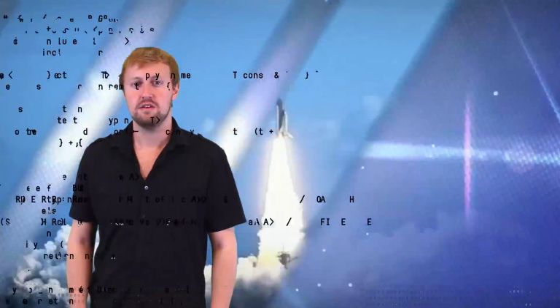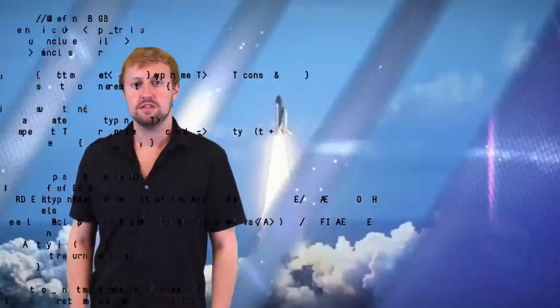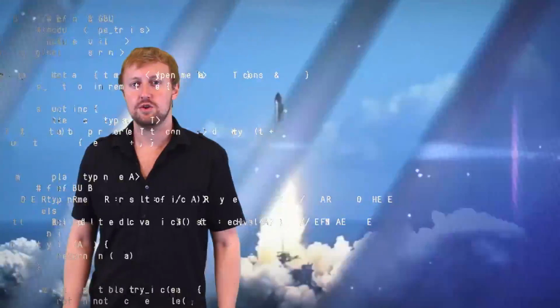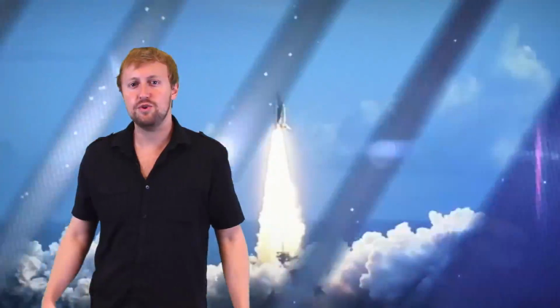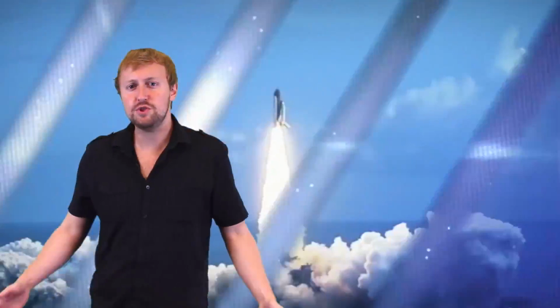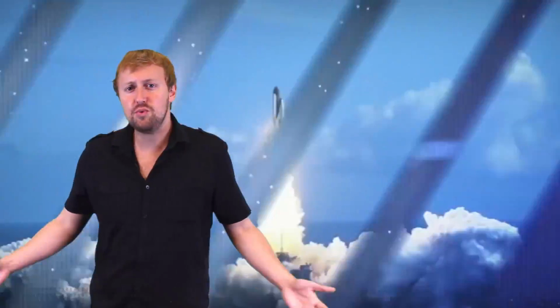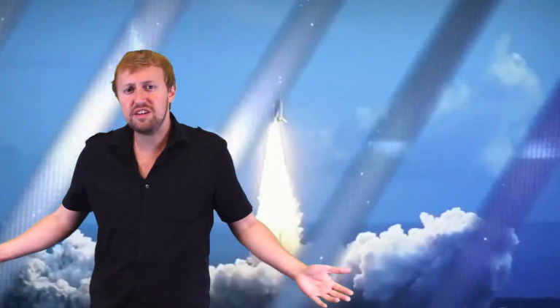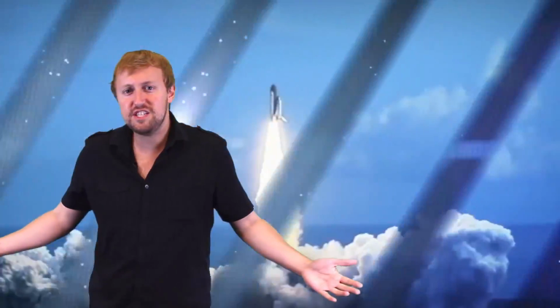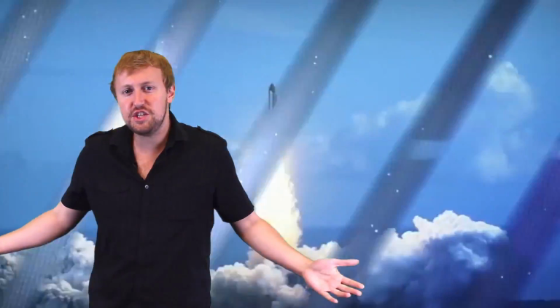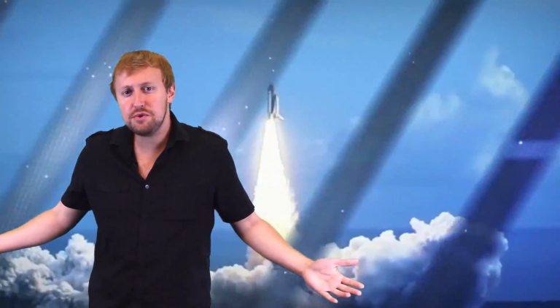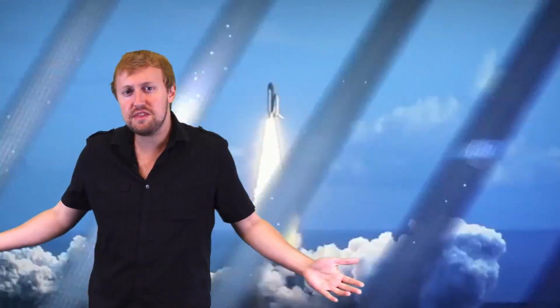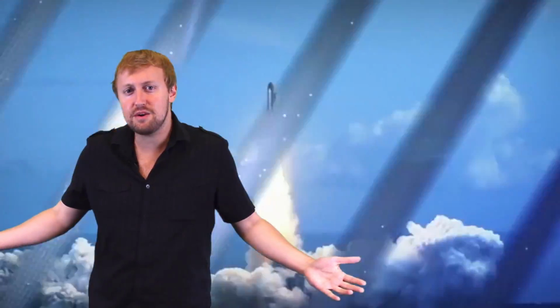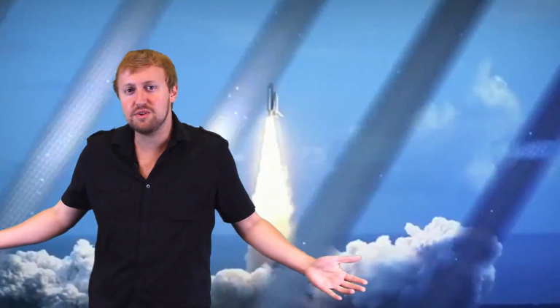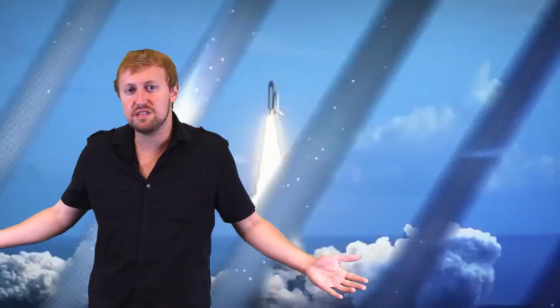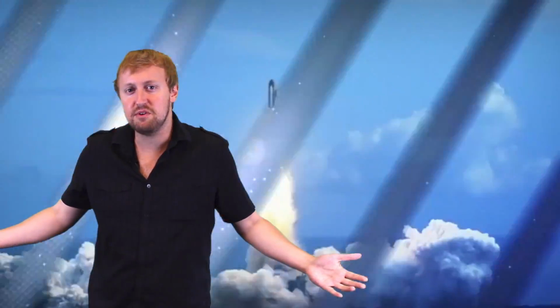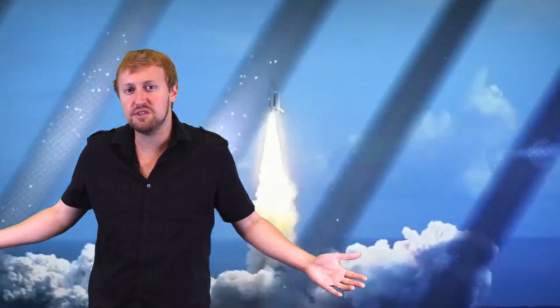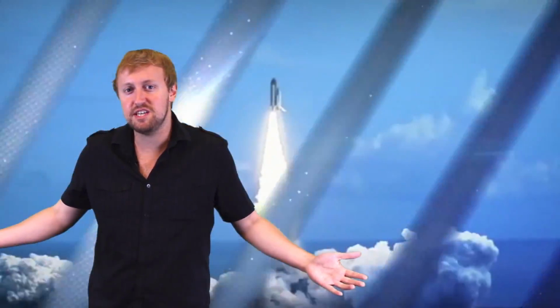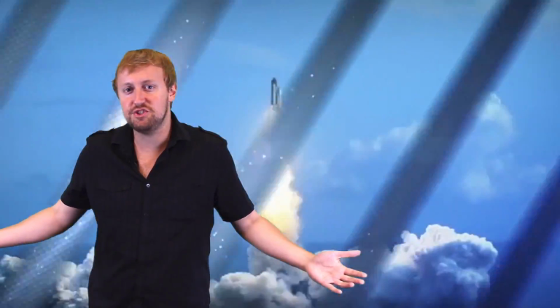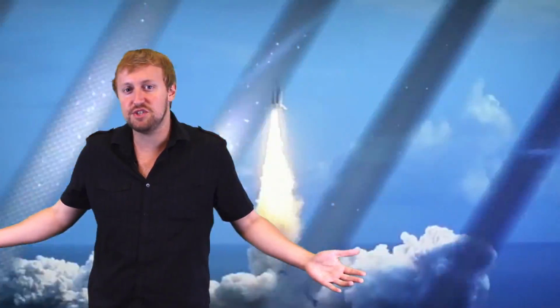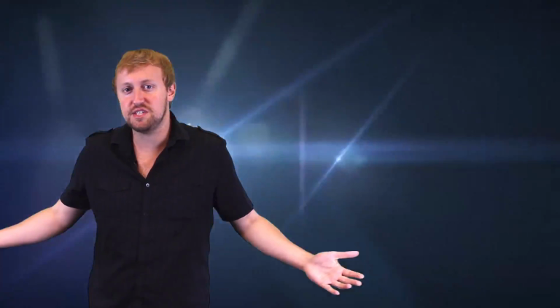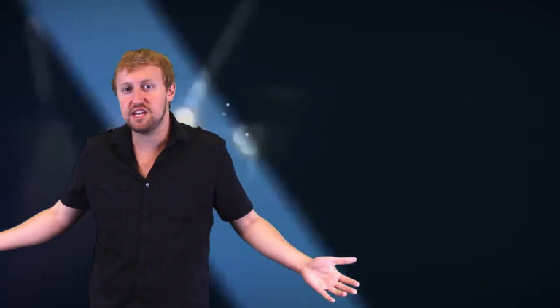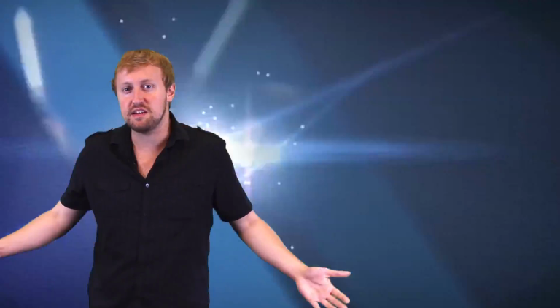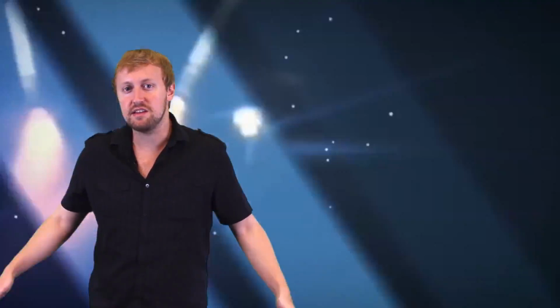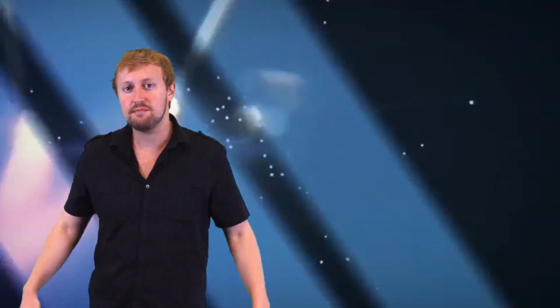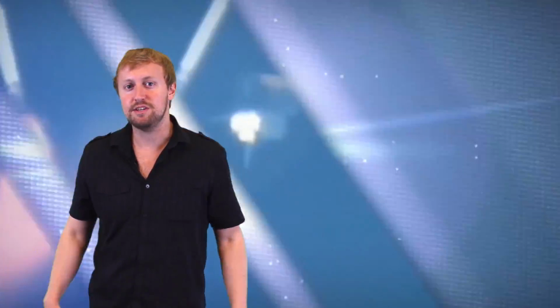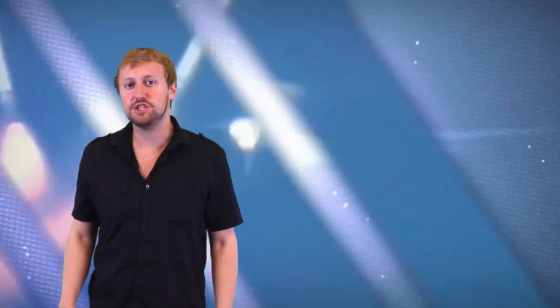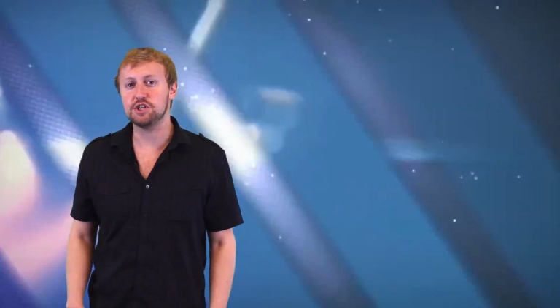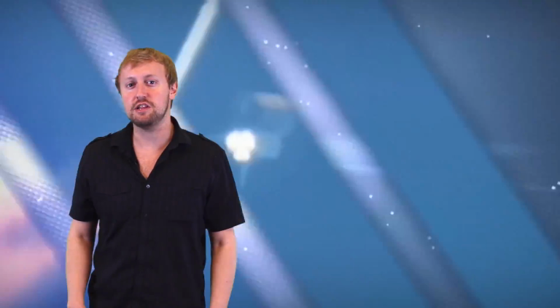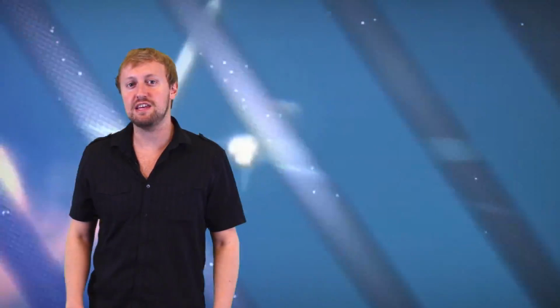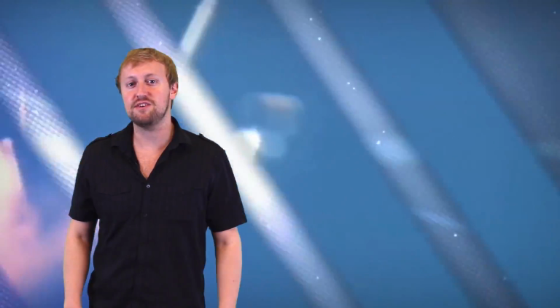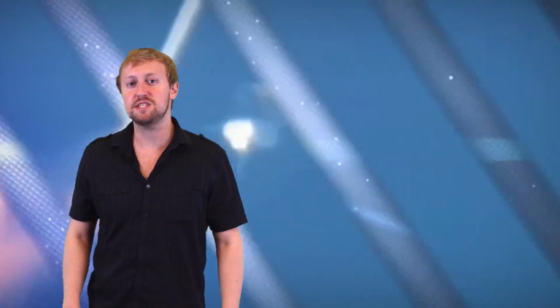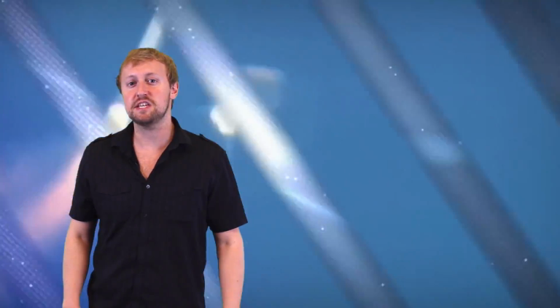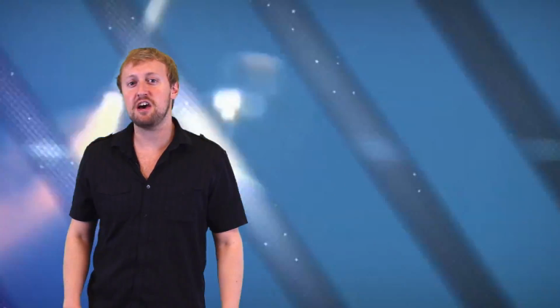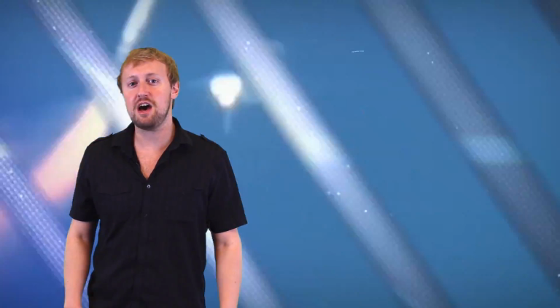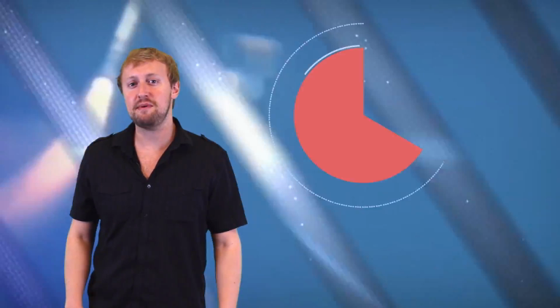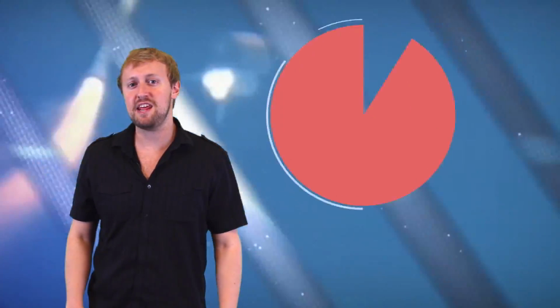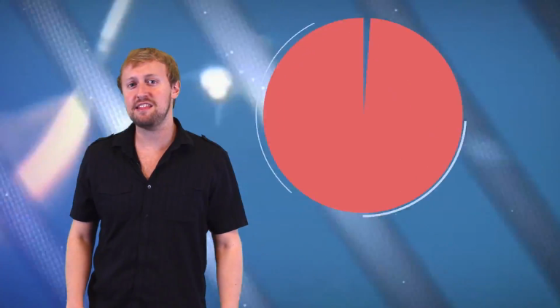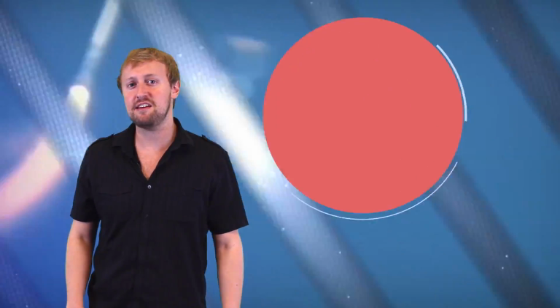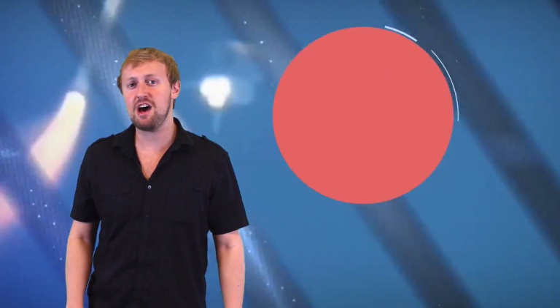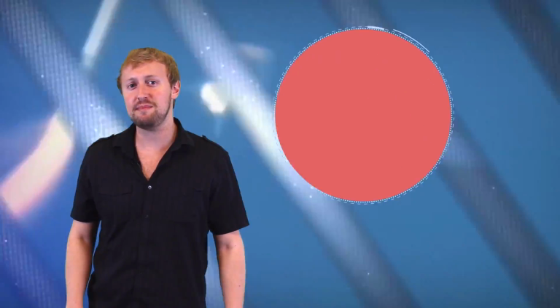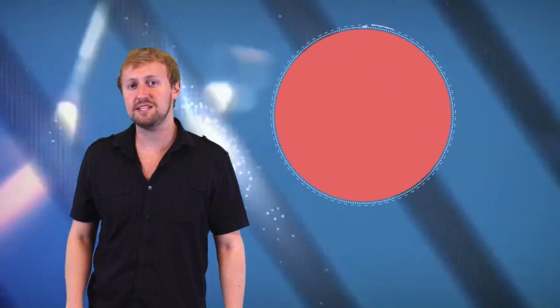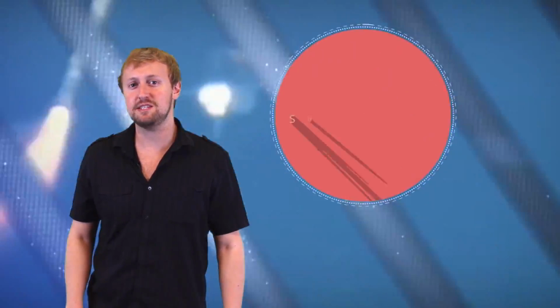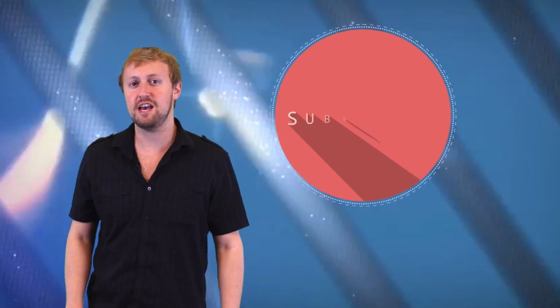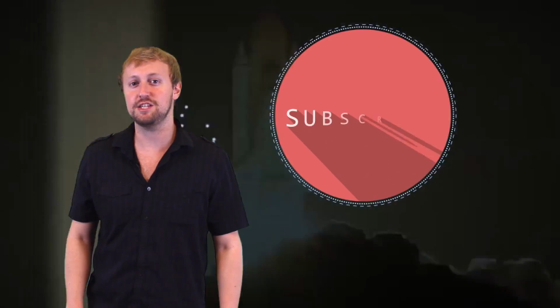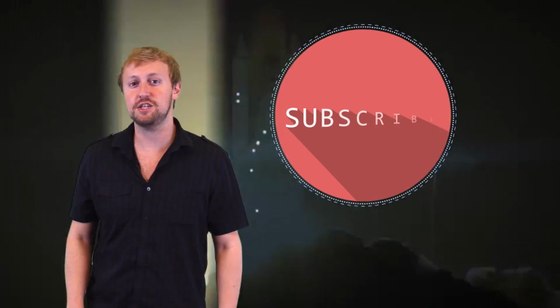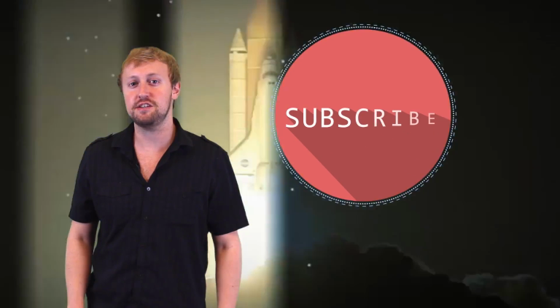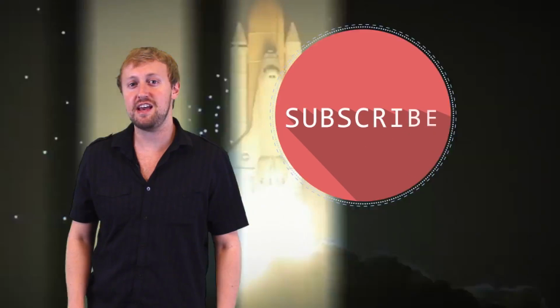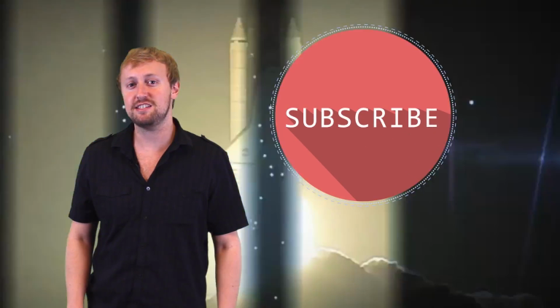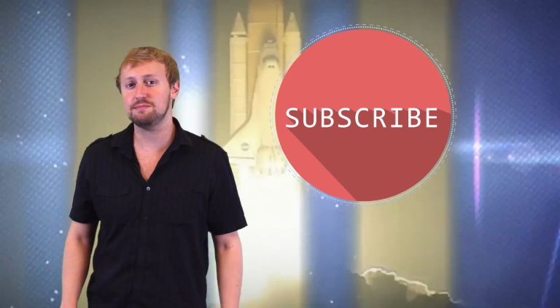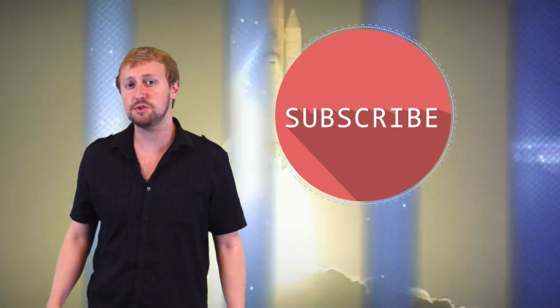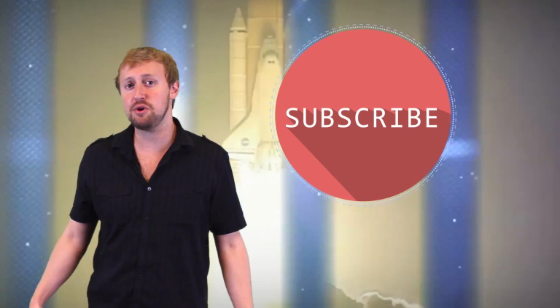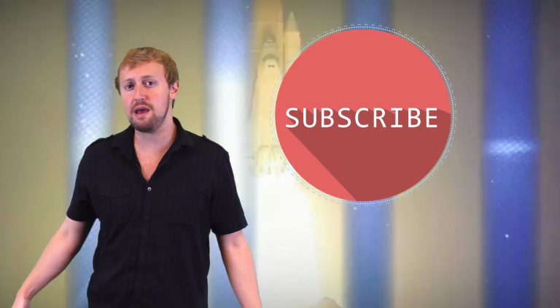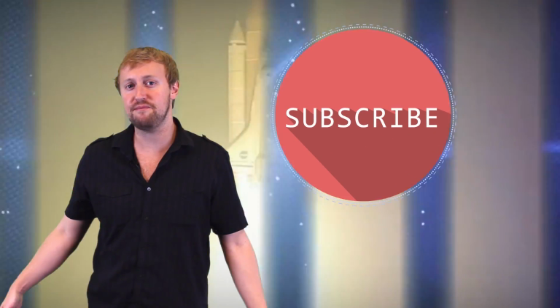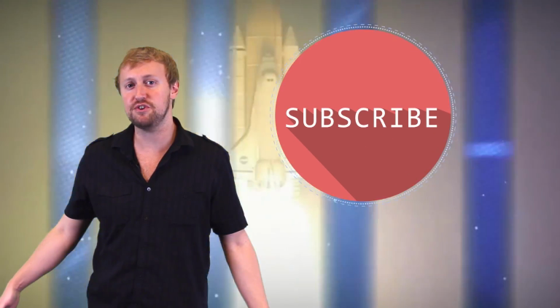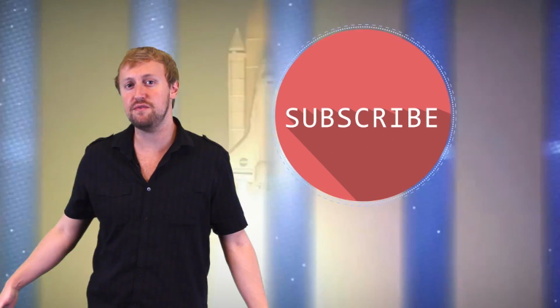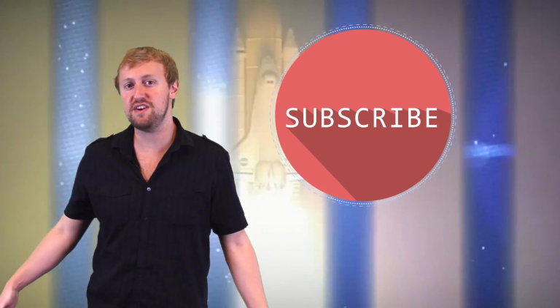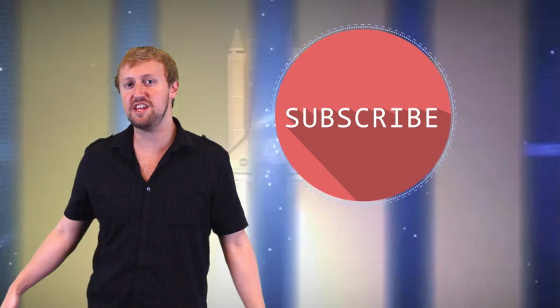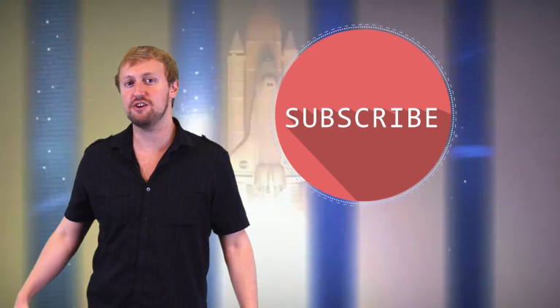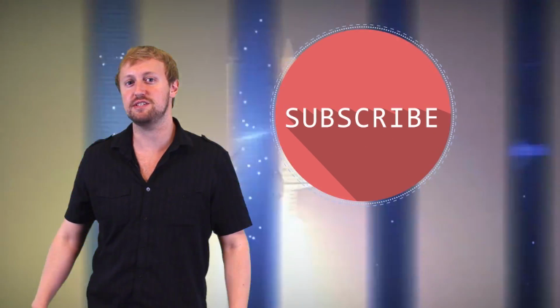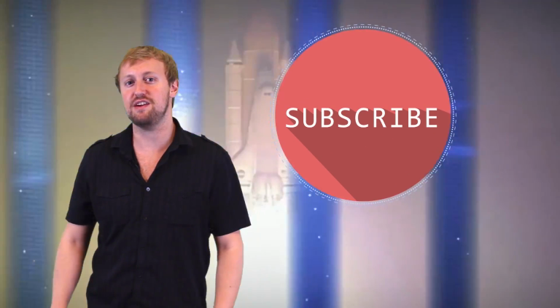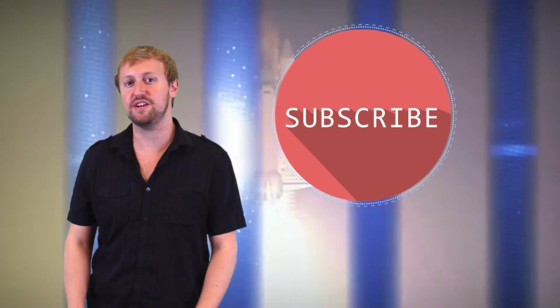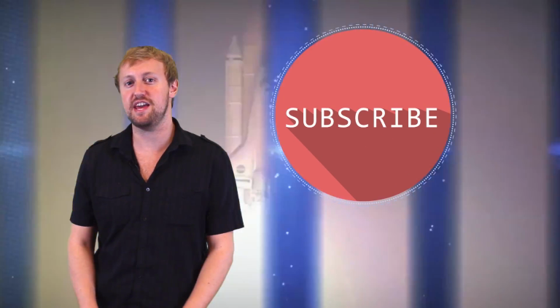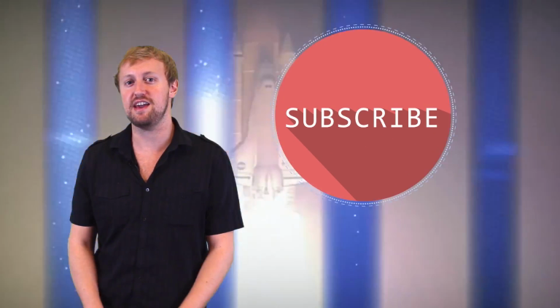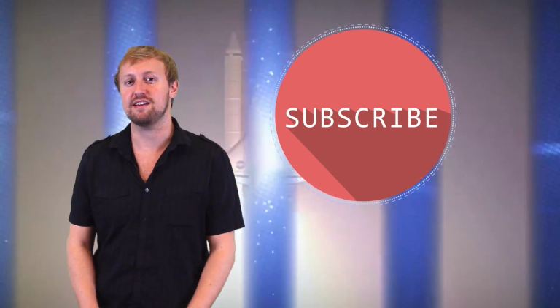So which one did you think was the most interesting? Be sure to leave us a comment in the comment section and subscribe for new videos every day.